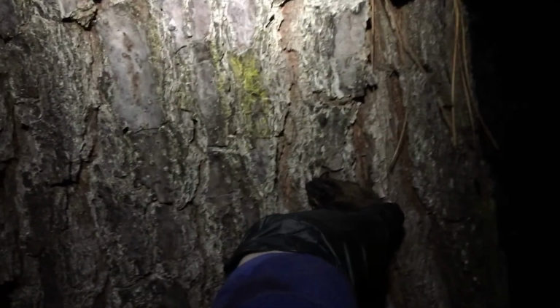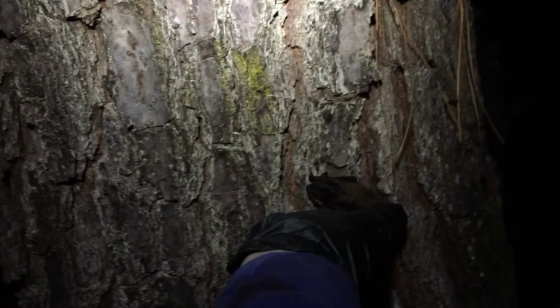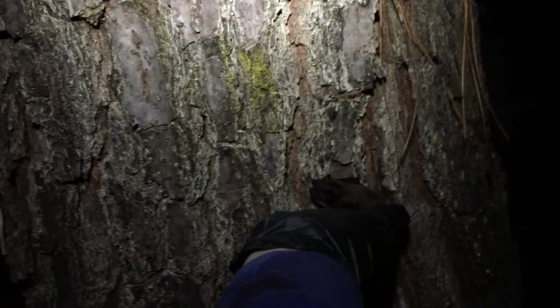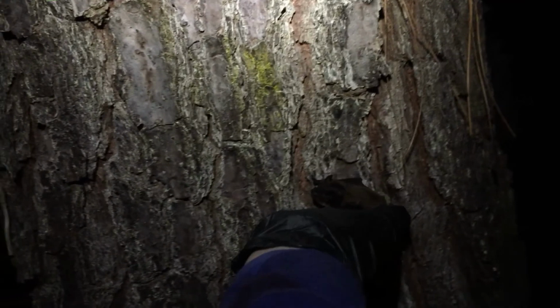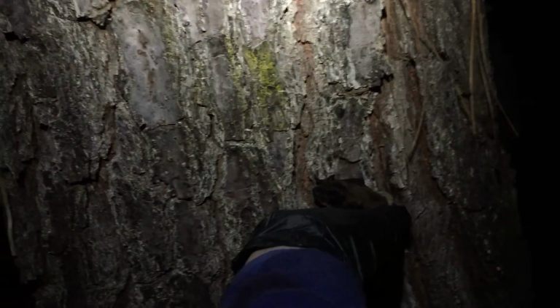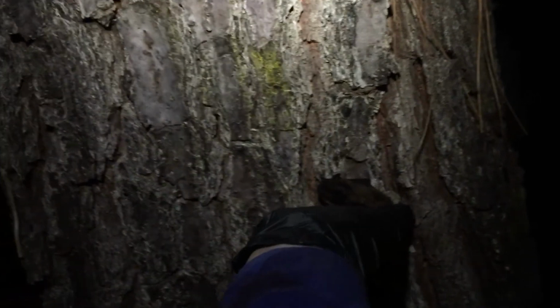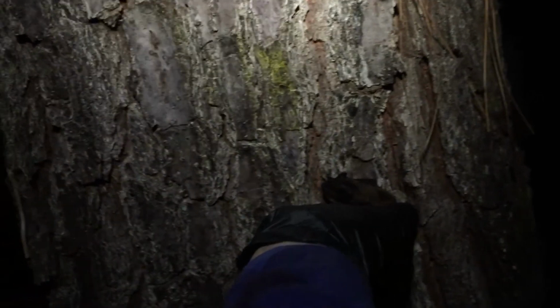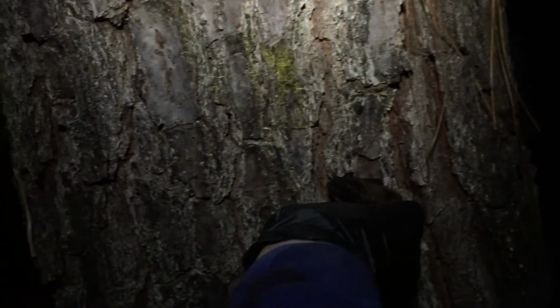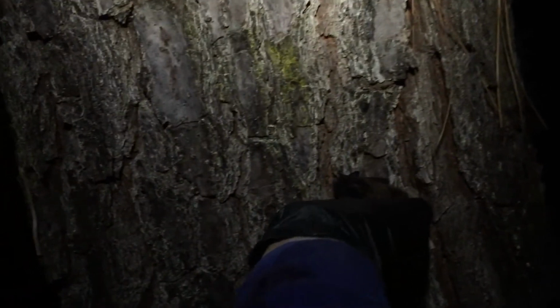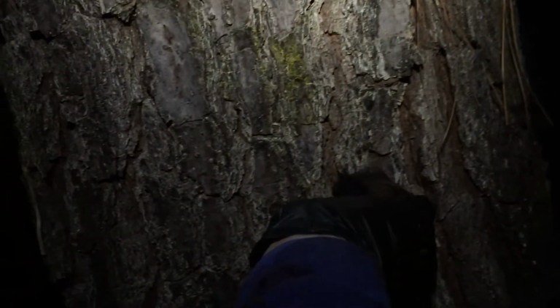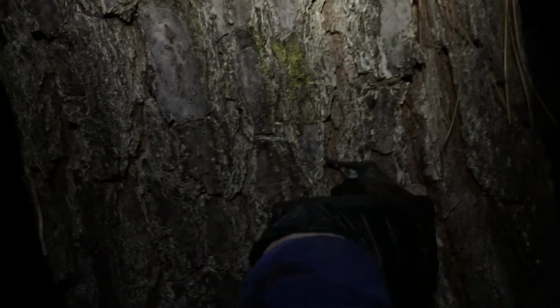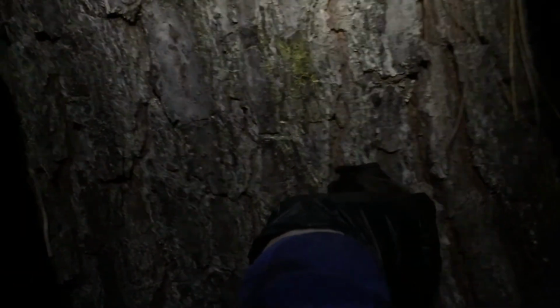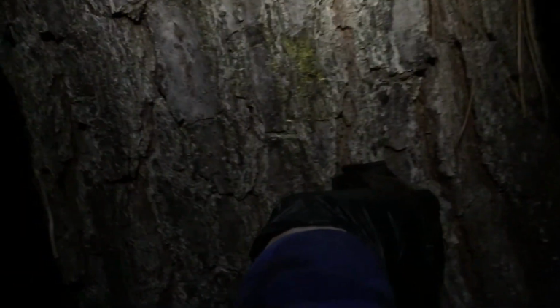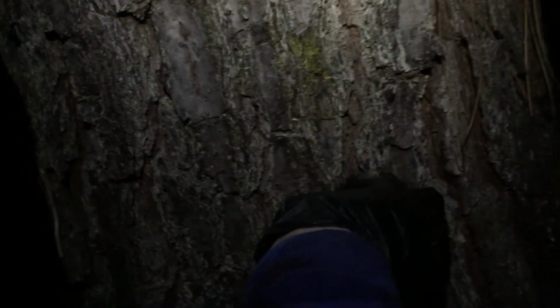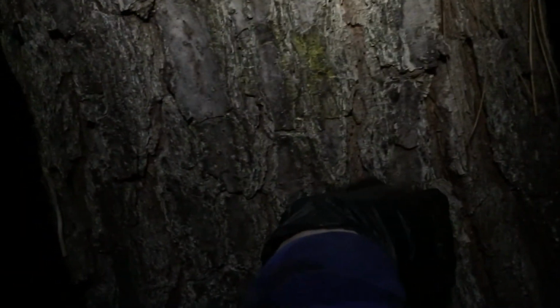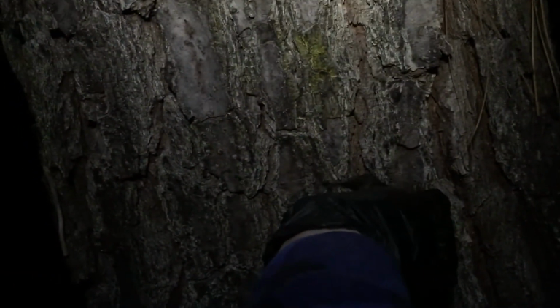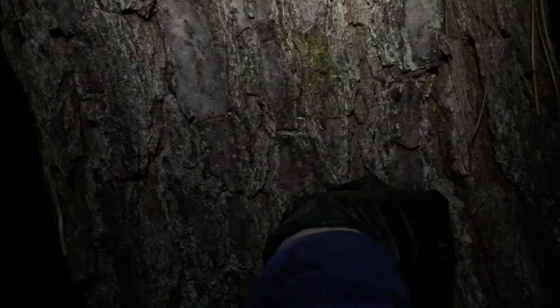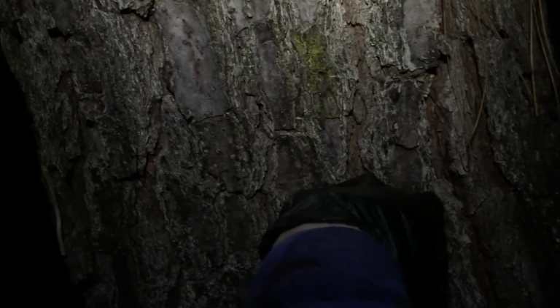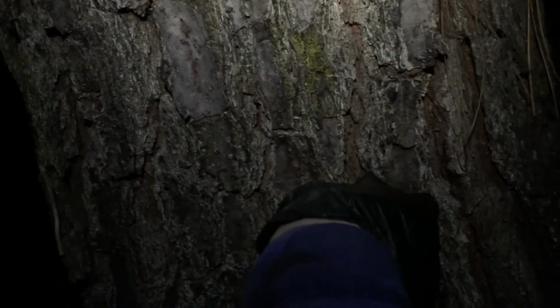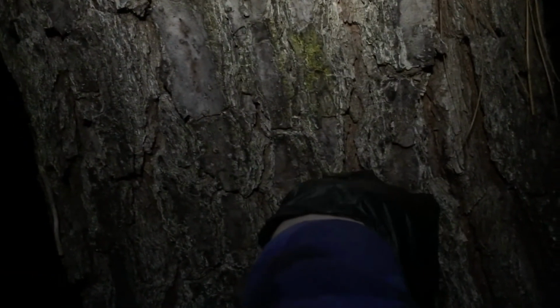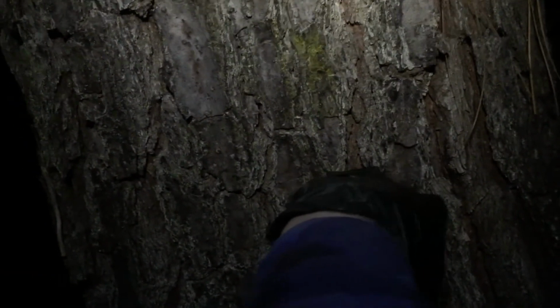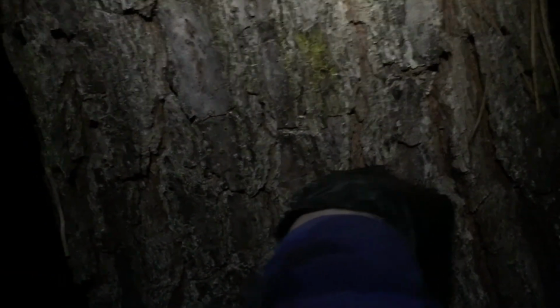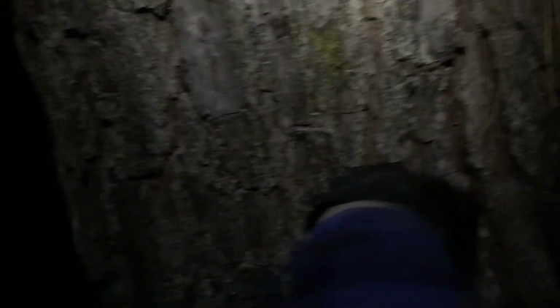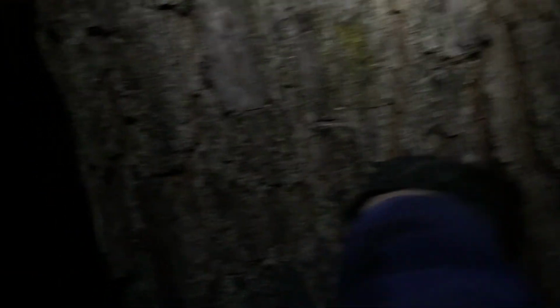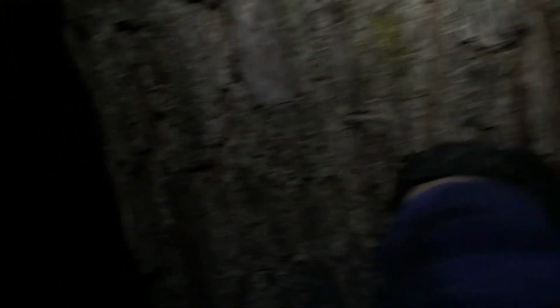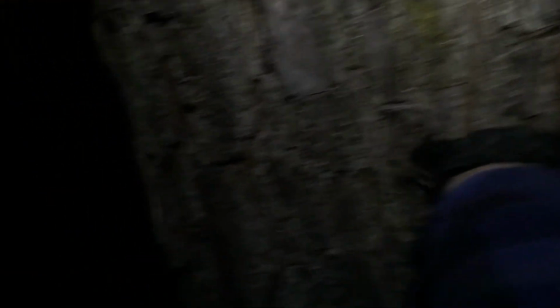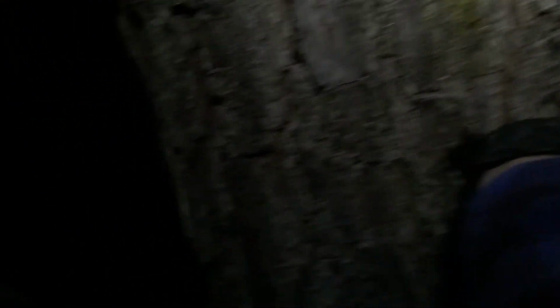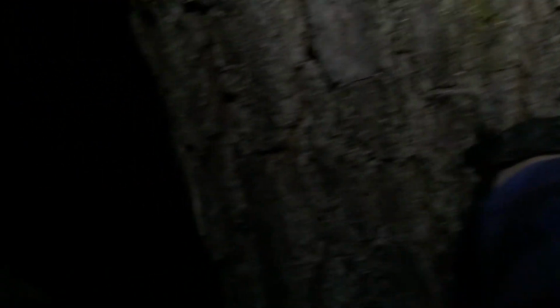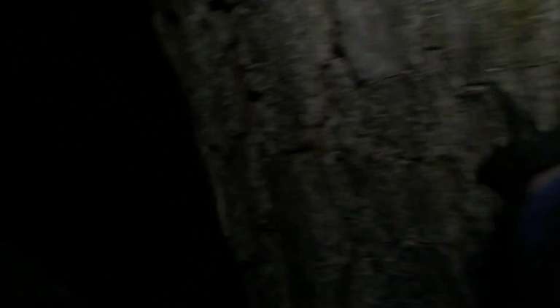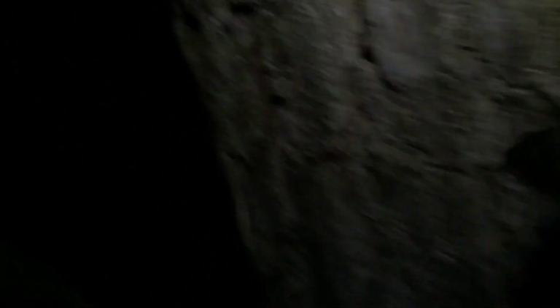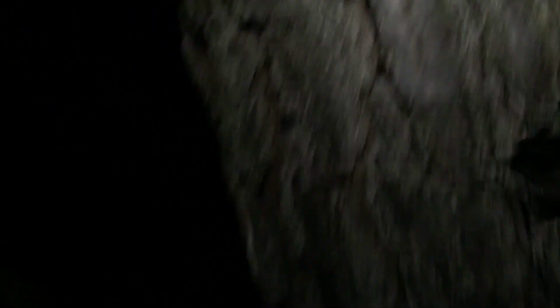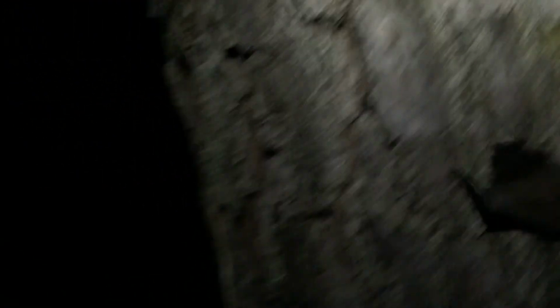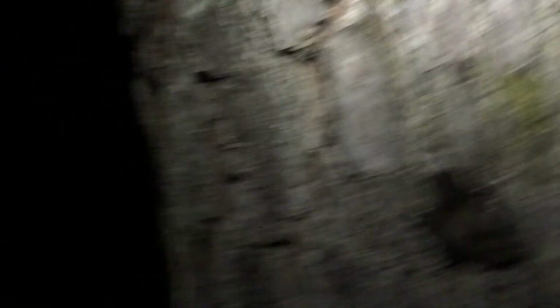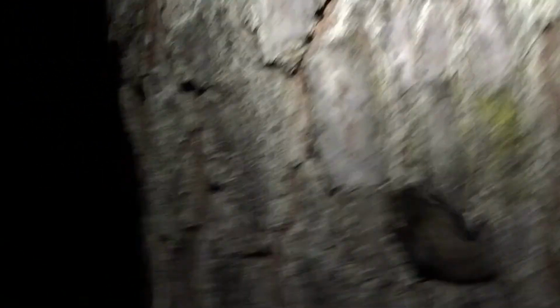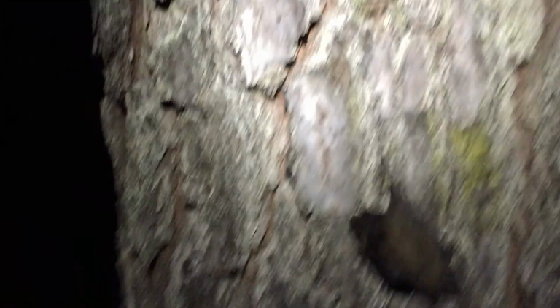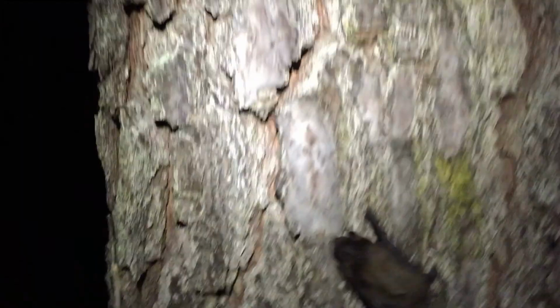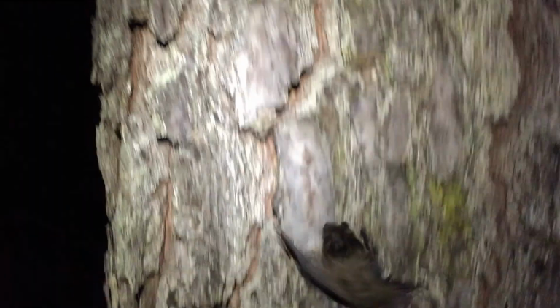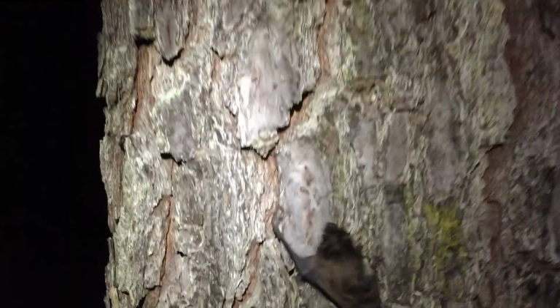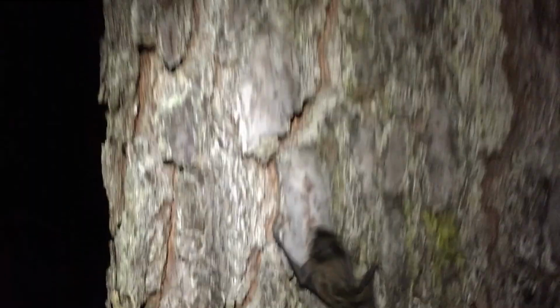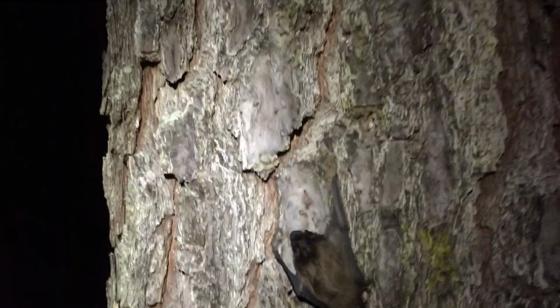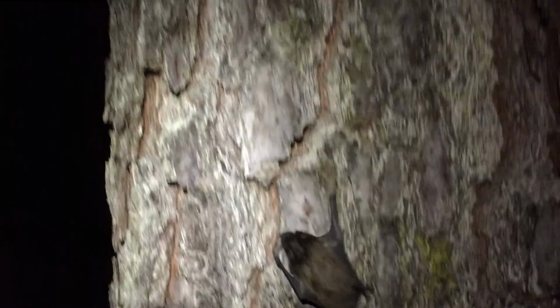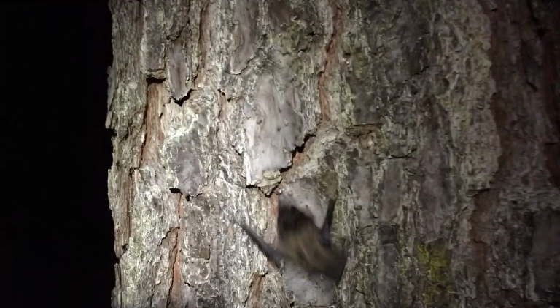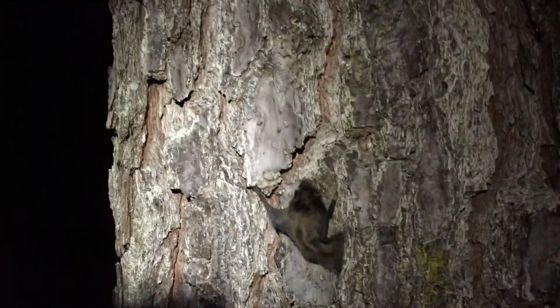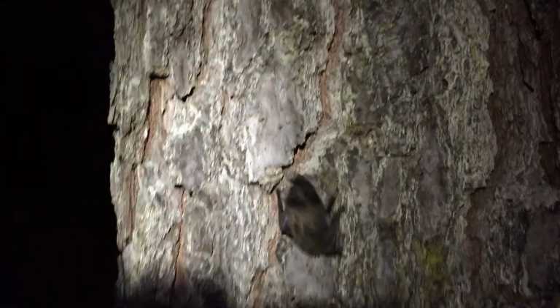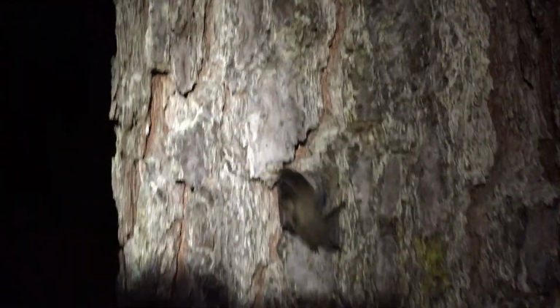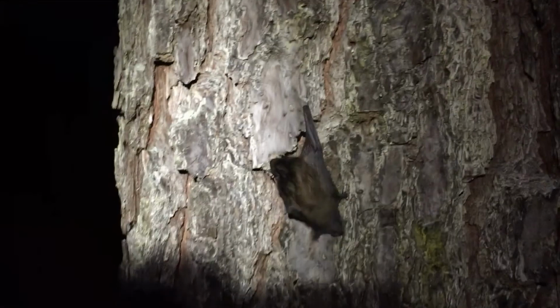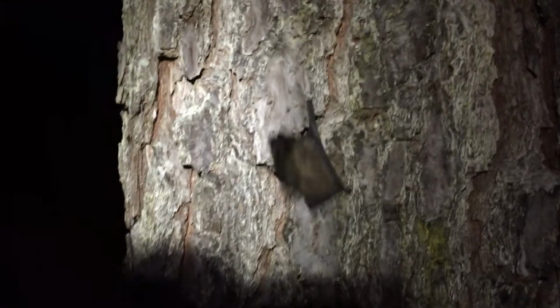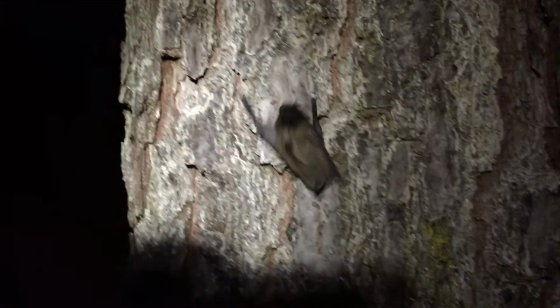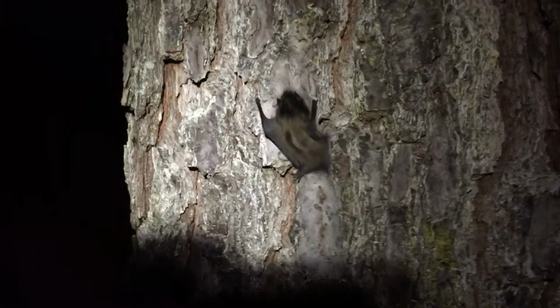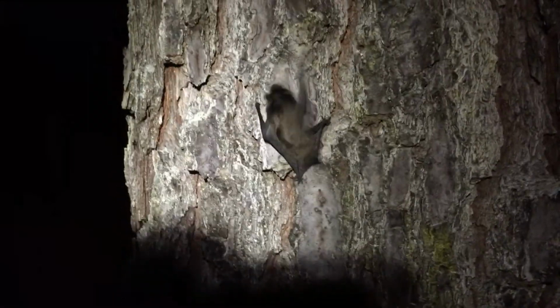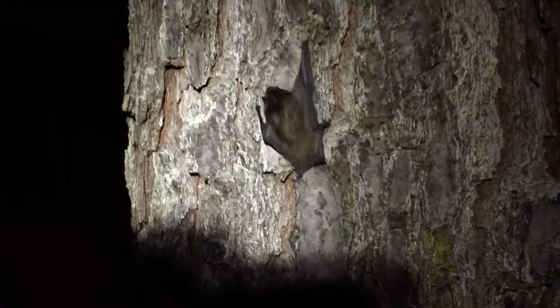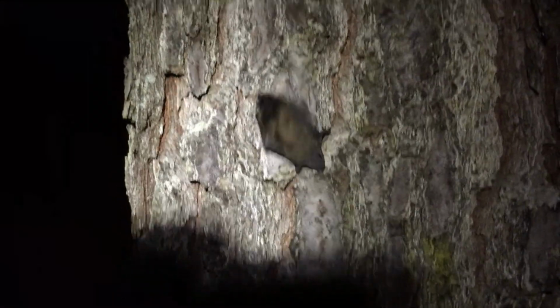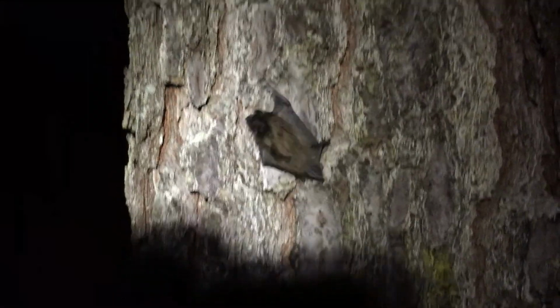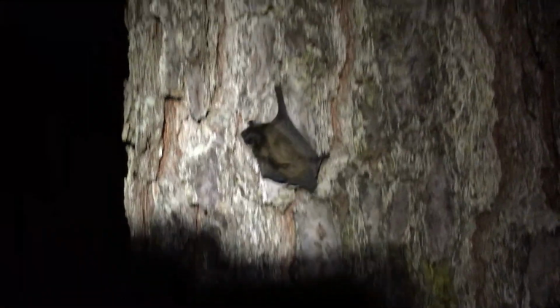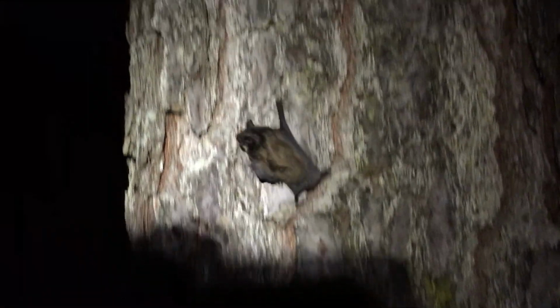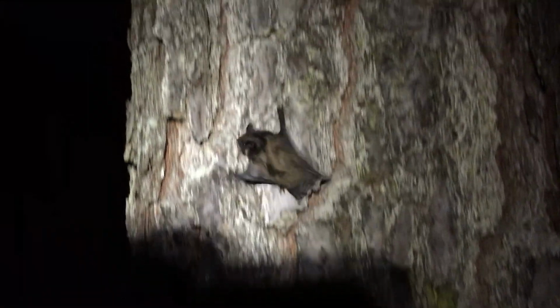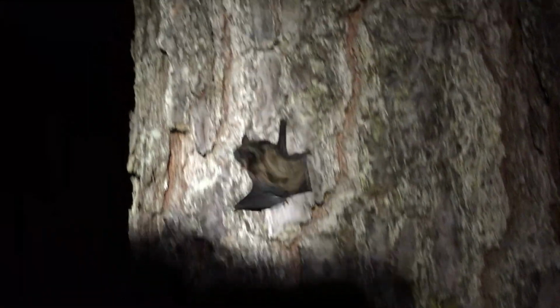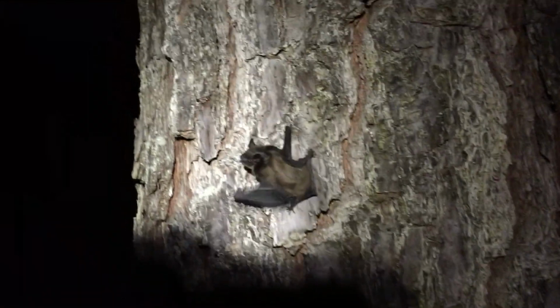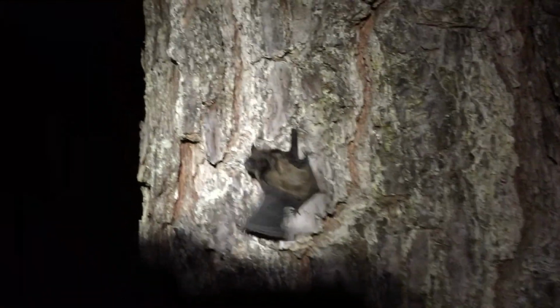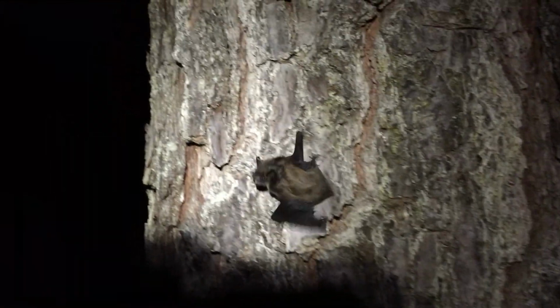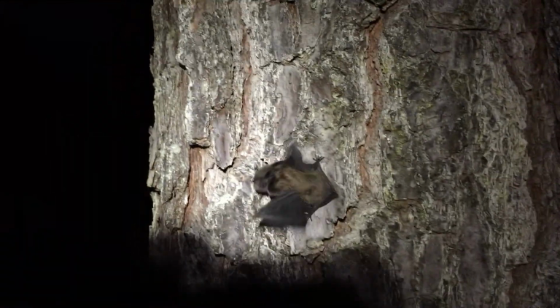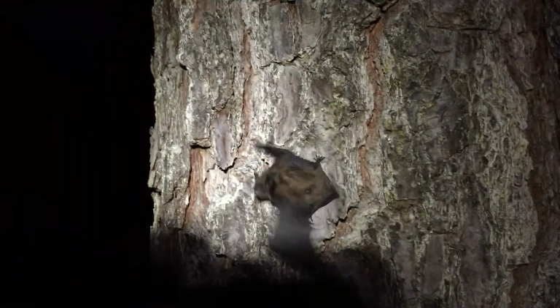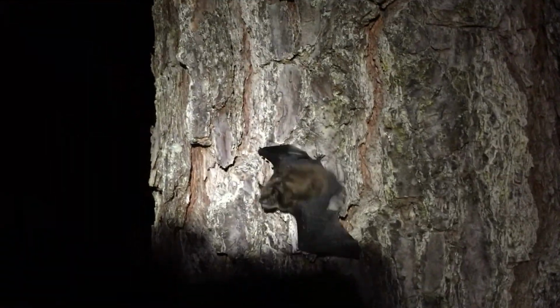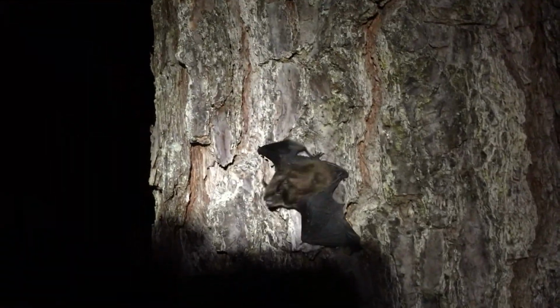When we release evening bats, we always release them on a tree. They climb the tree using their thumbs and hind legs and then take off.